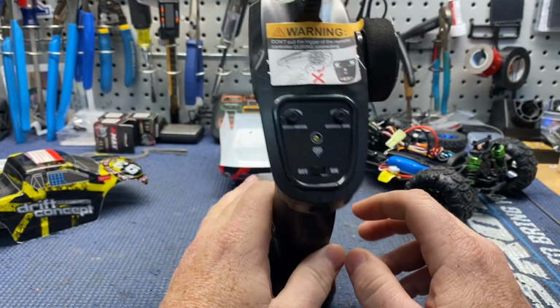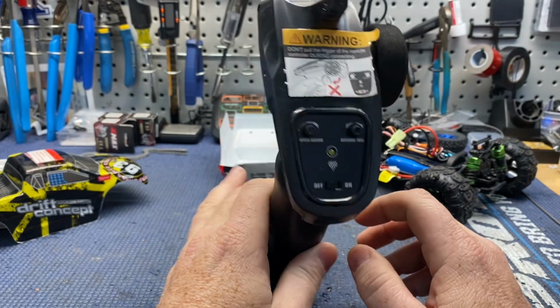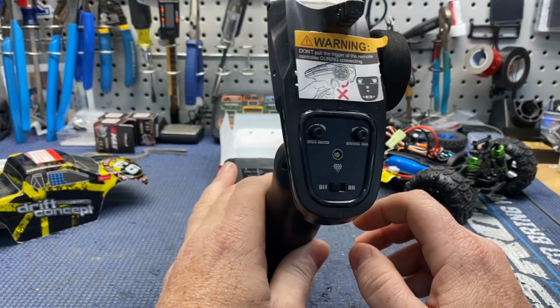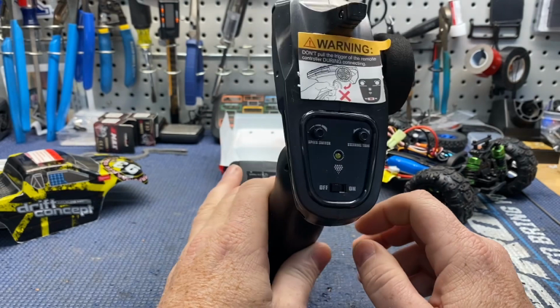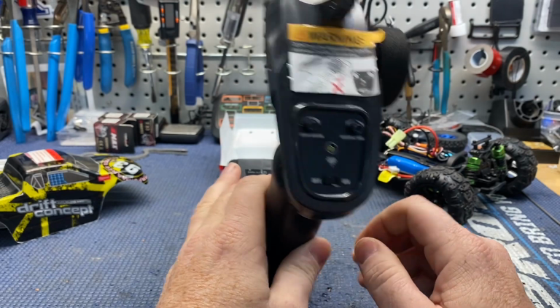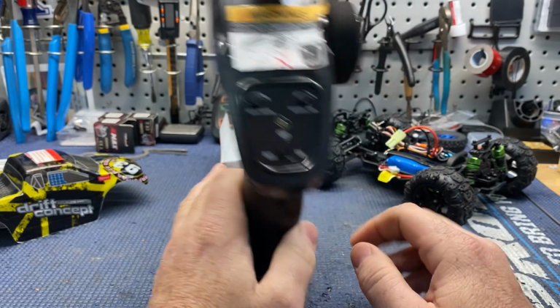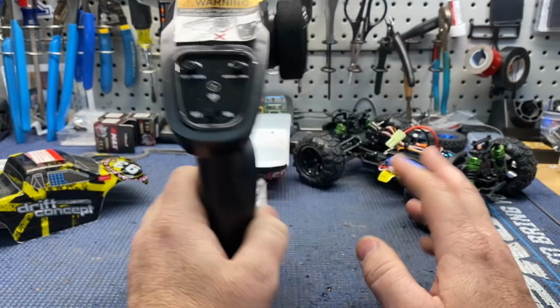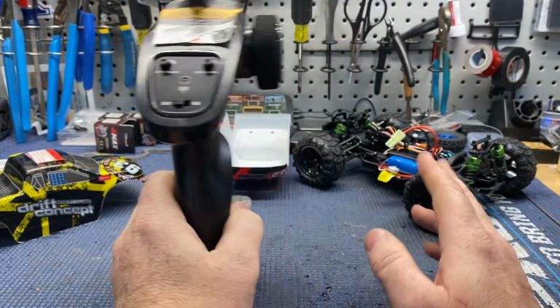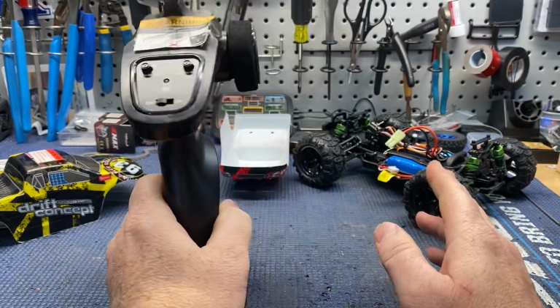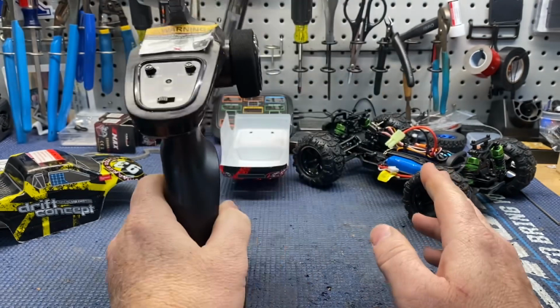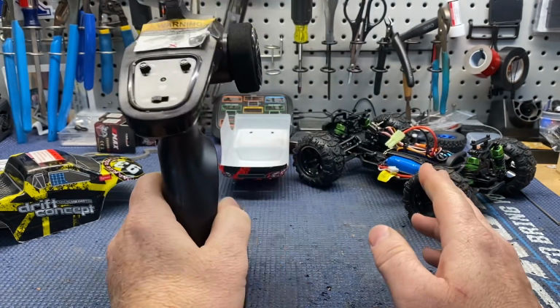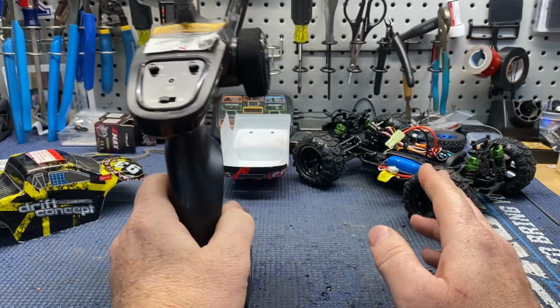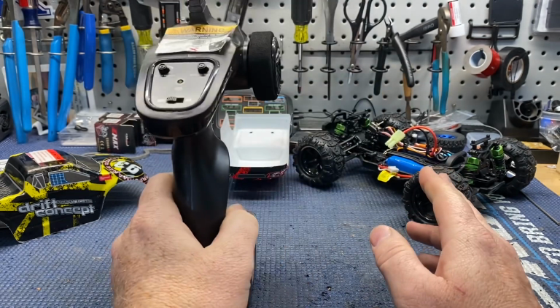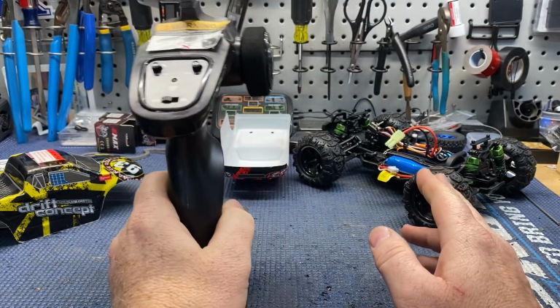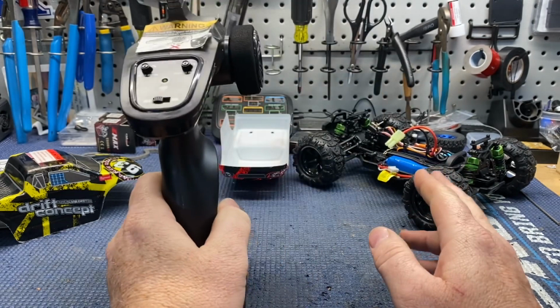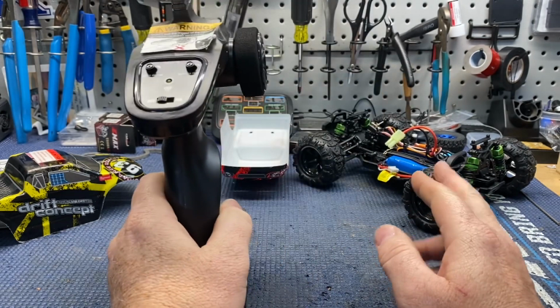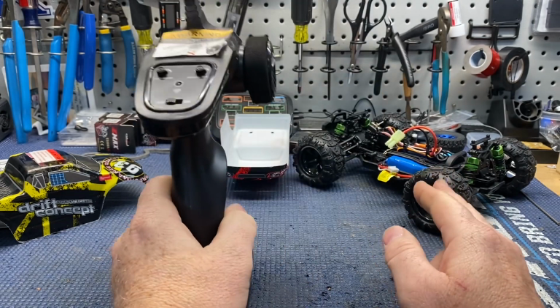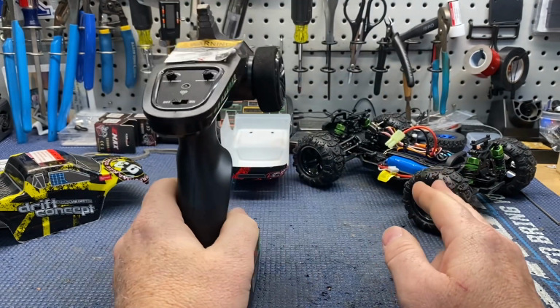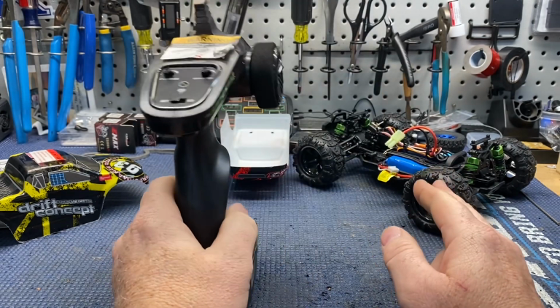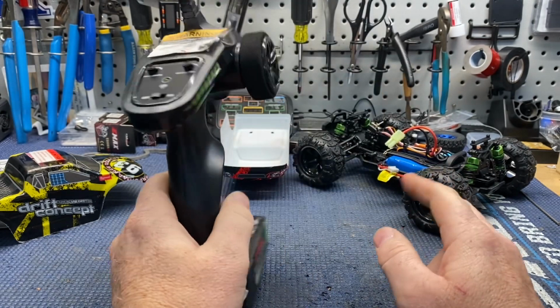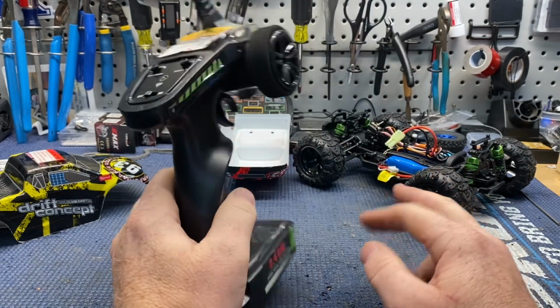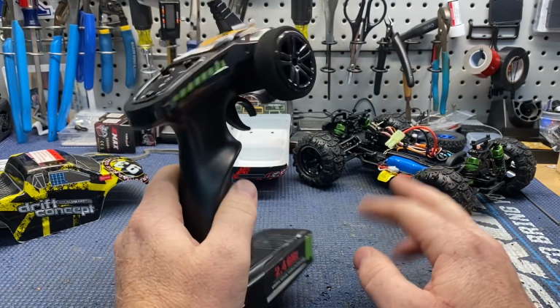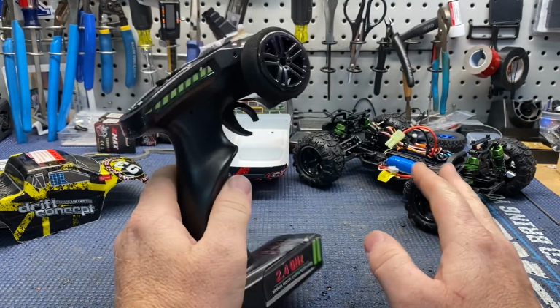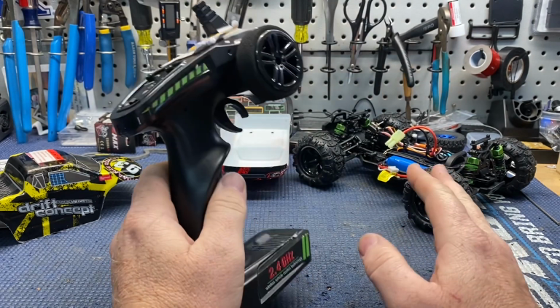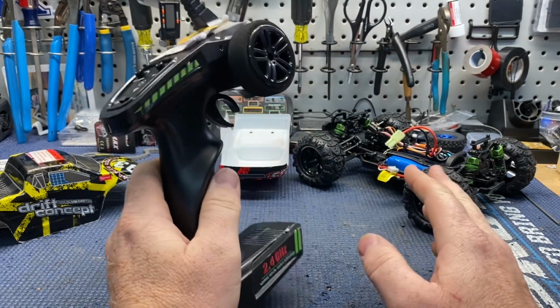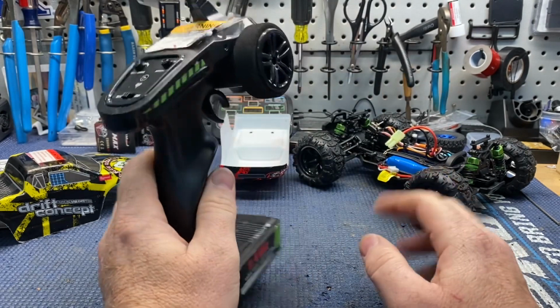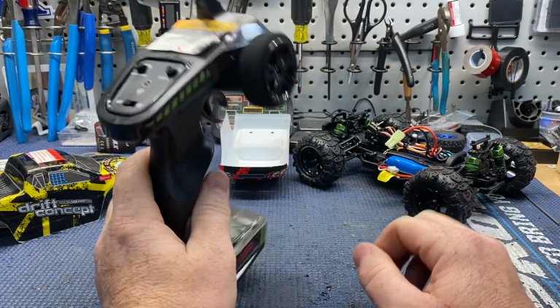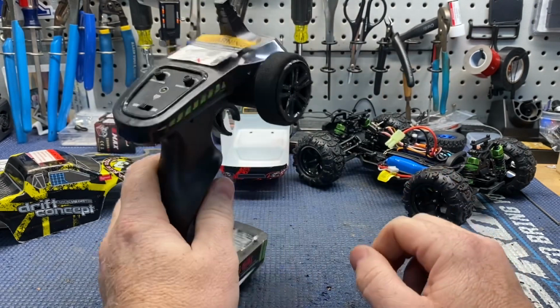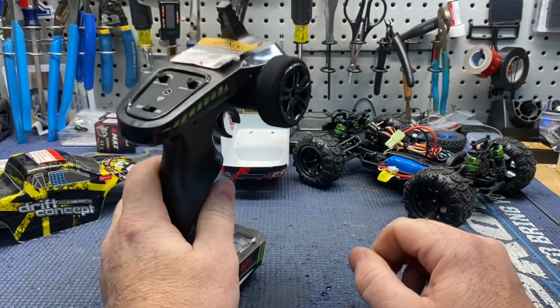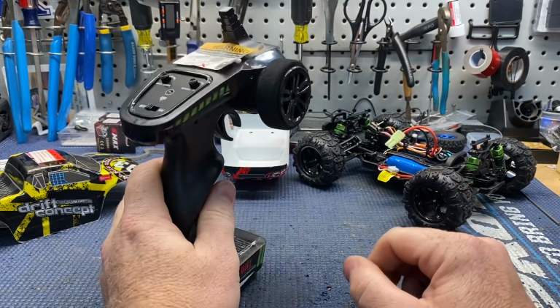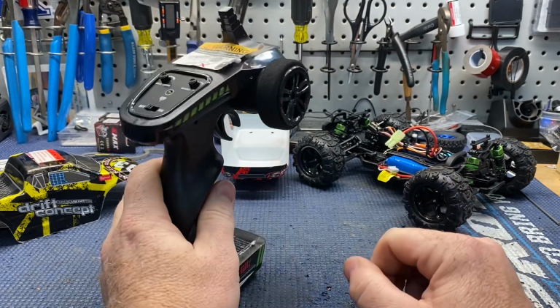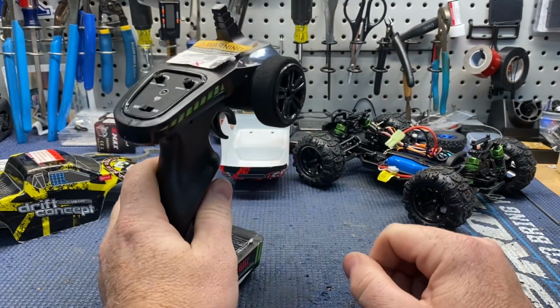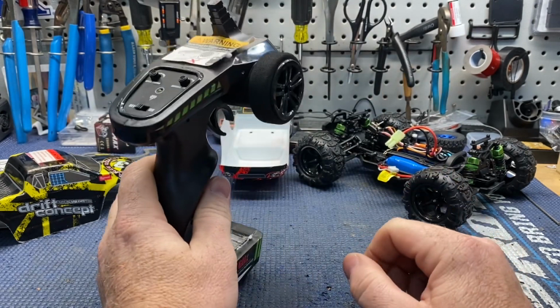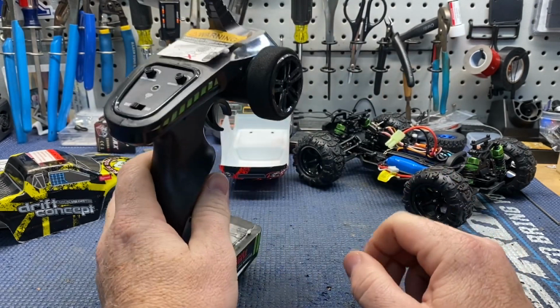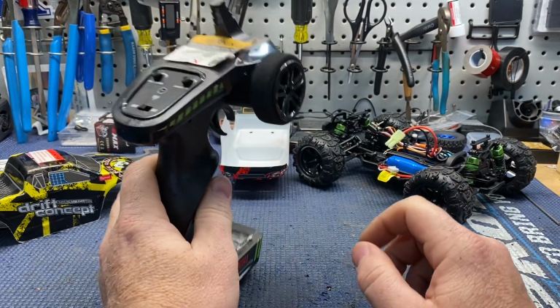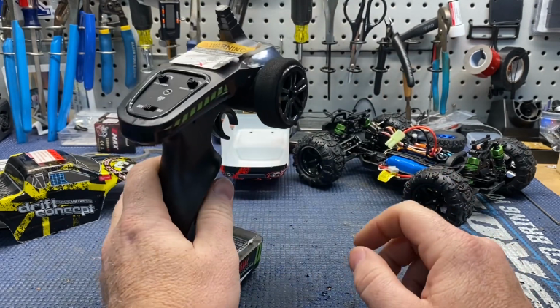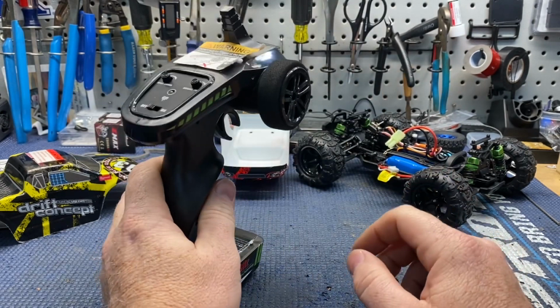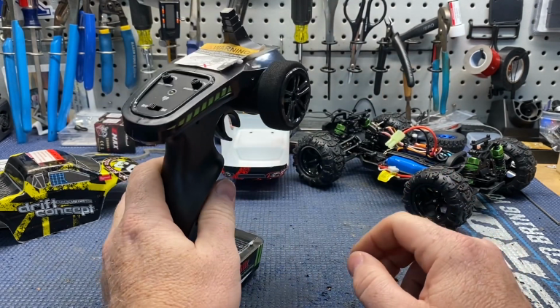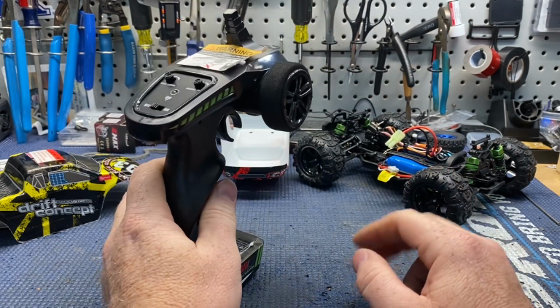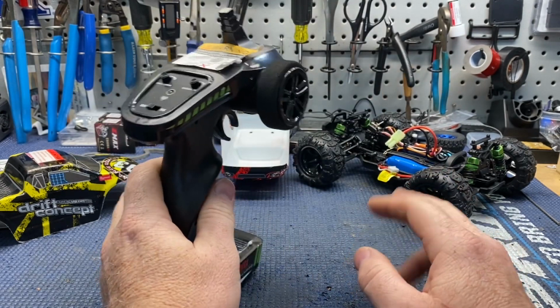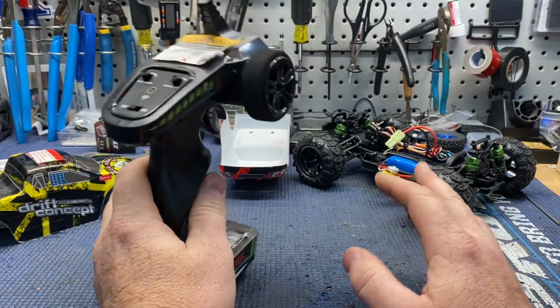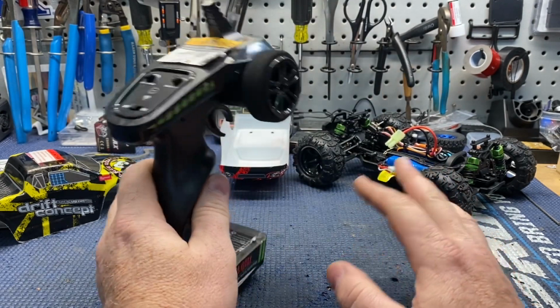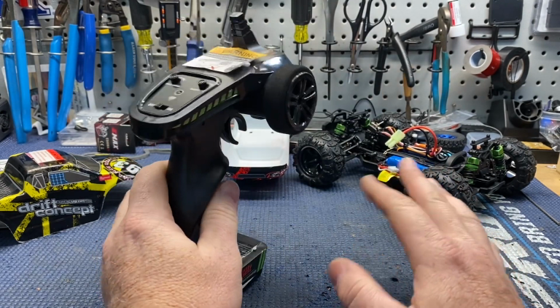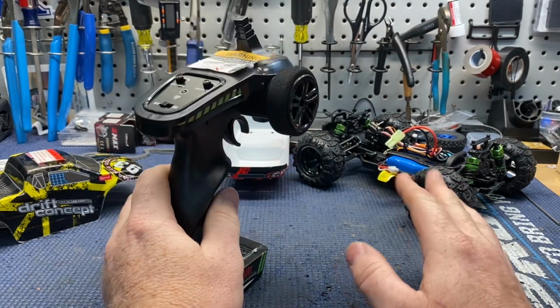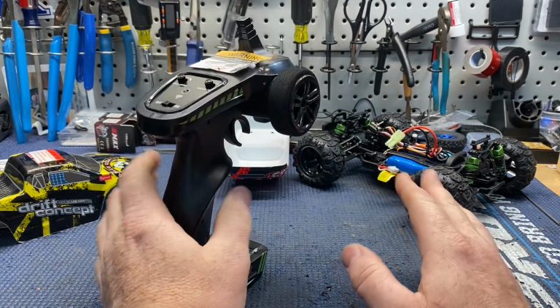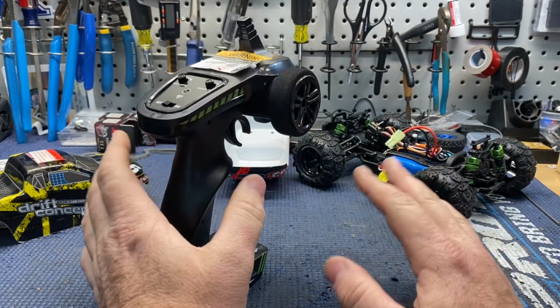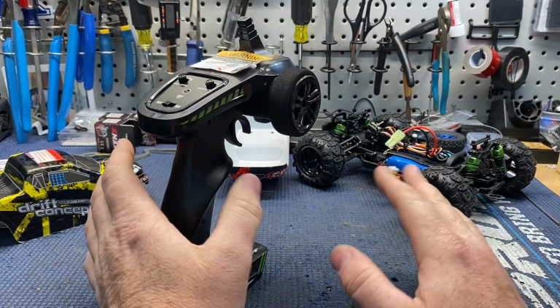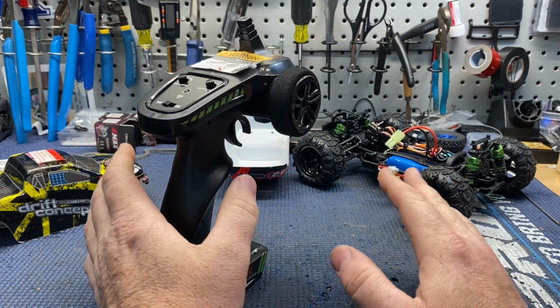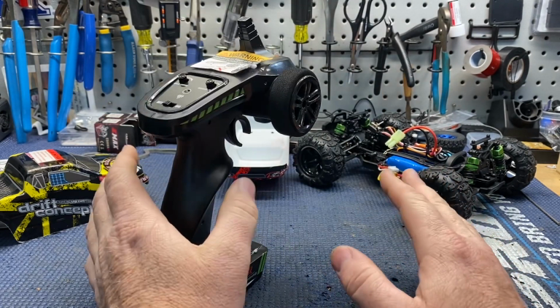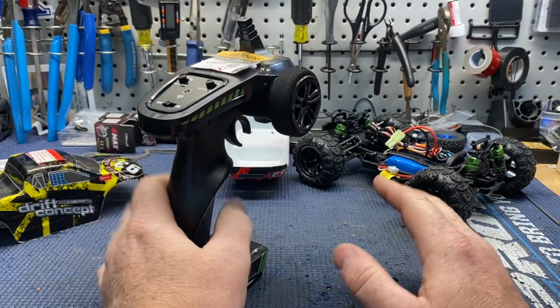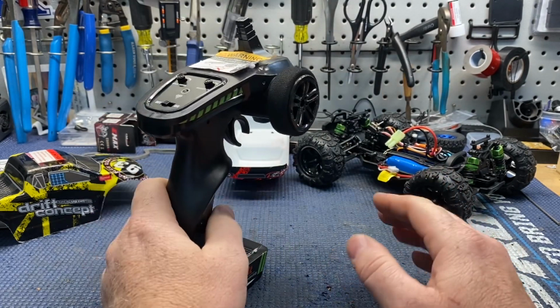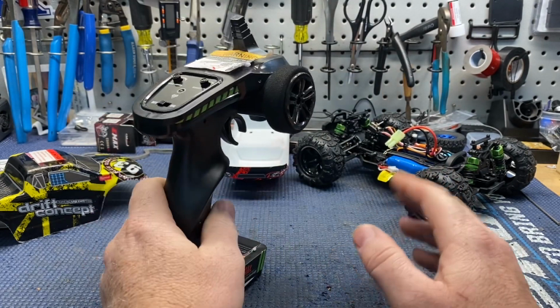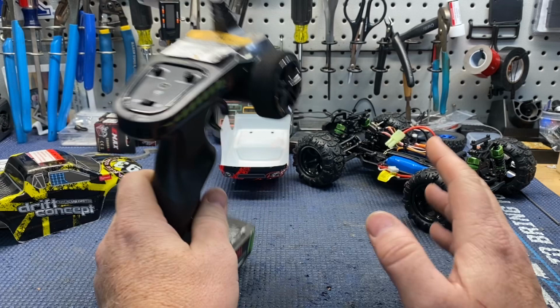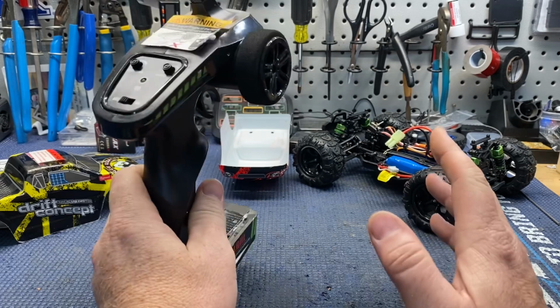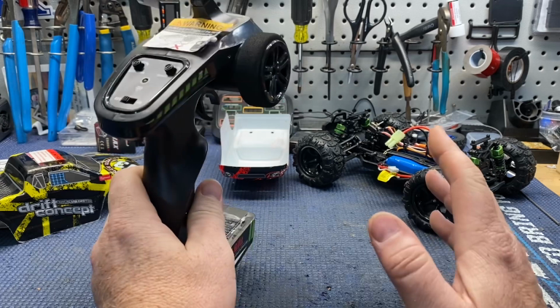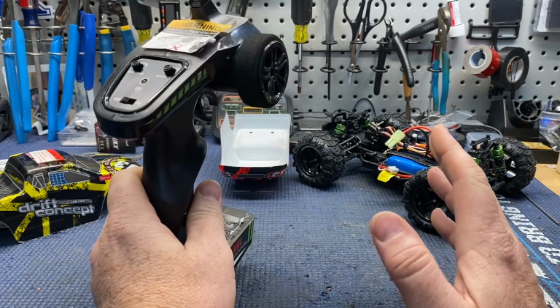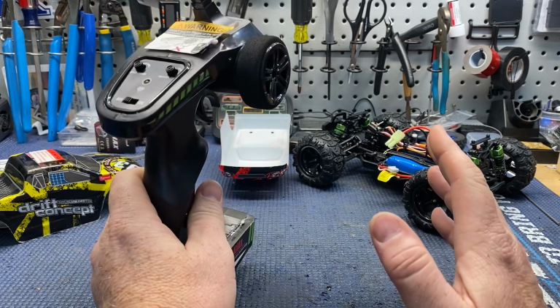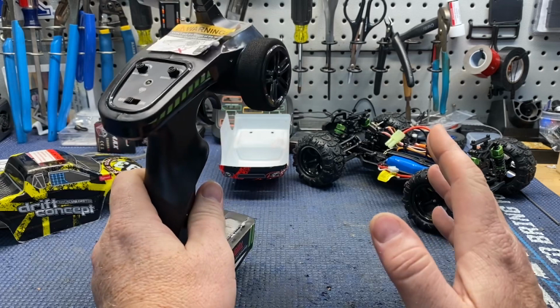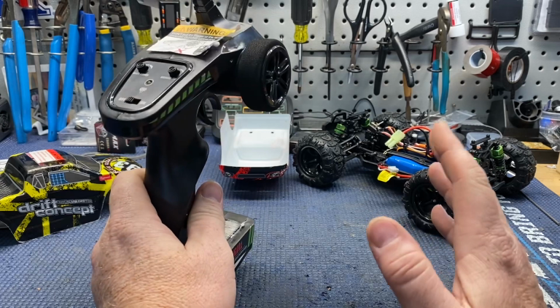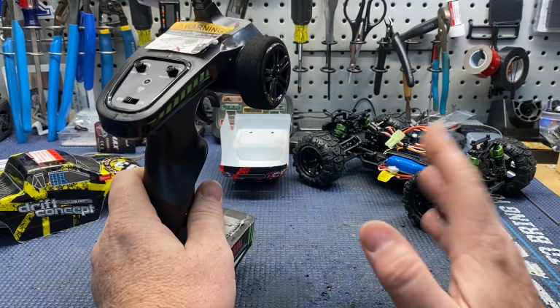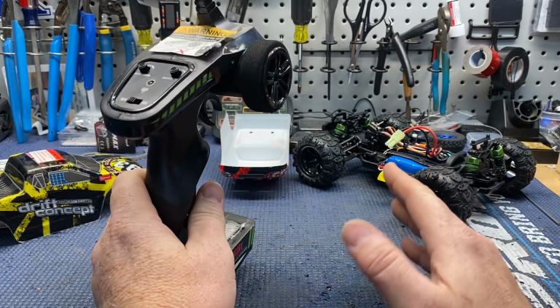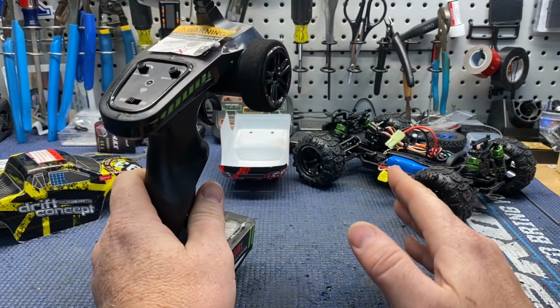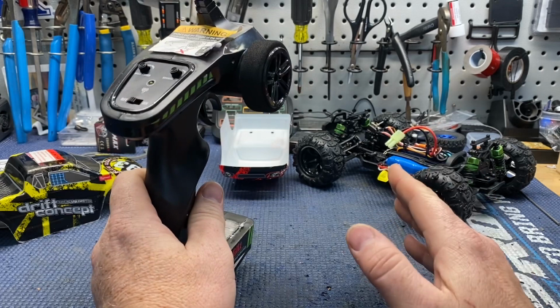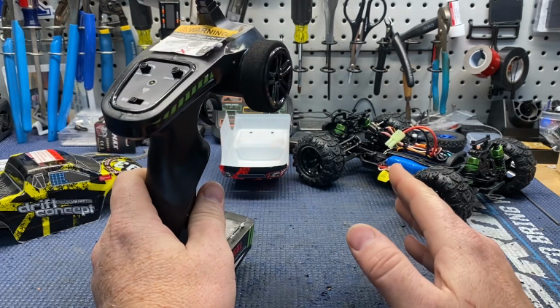One cool thing is they call it a speed switch, so you can adjust the speed. That's really good for kids because you can turn it down and let them get used to it, then roll it up as they get comfortable with the truck and the speed. I ran this for a second and at full throttle, just the small scale, it's hard to keep it in line.